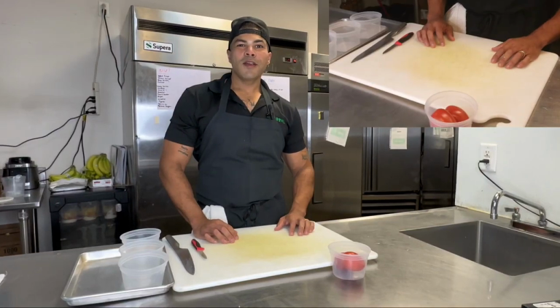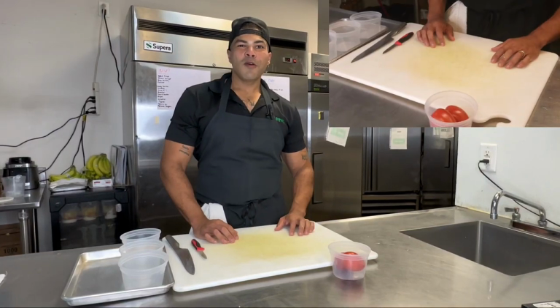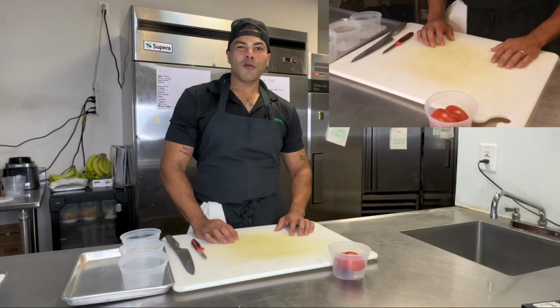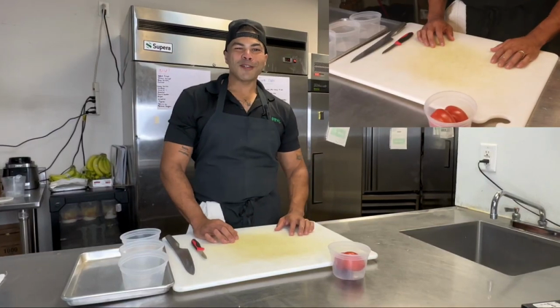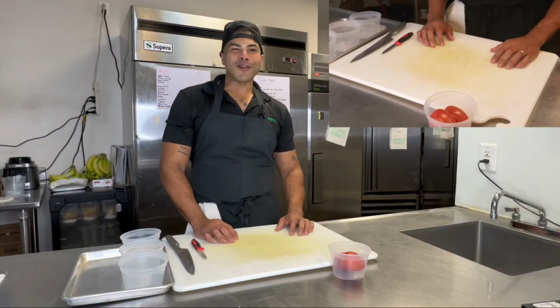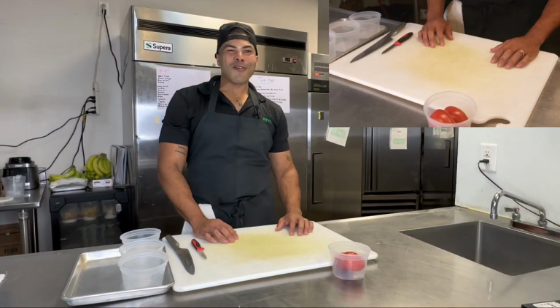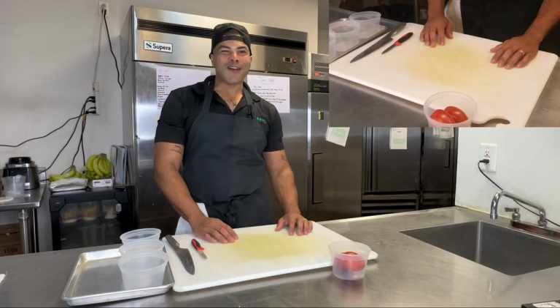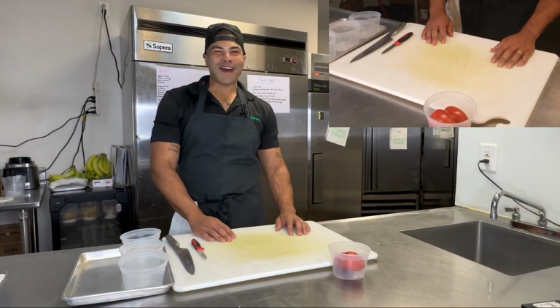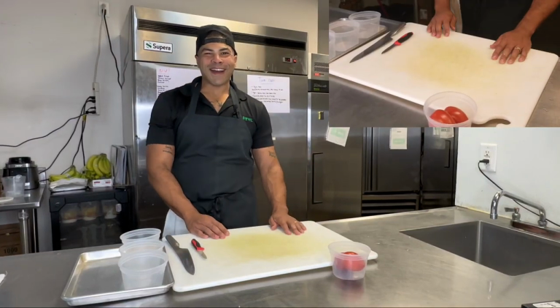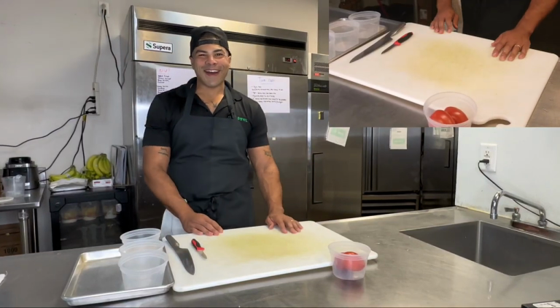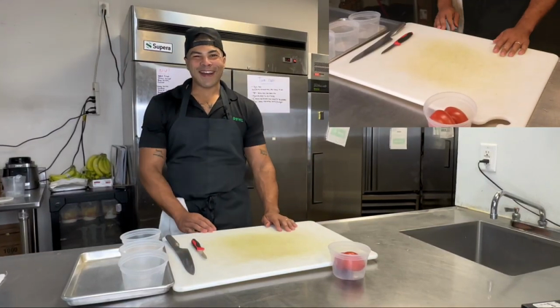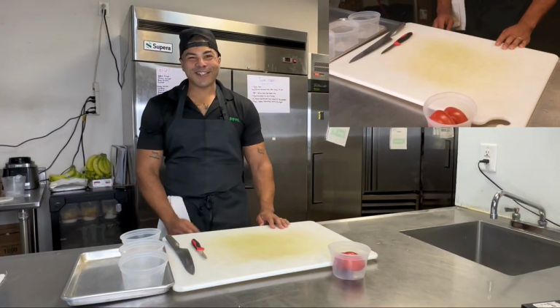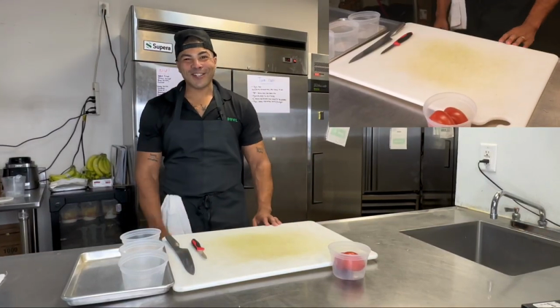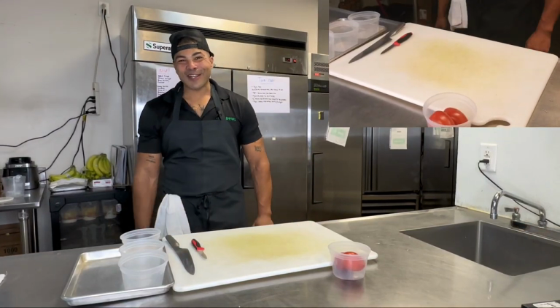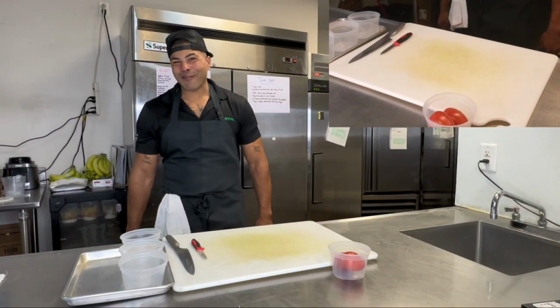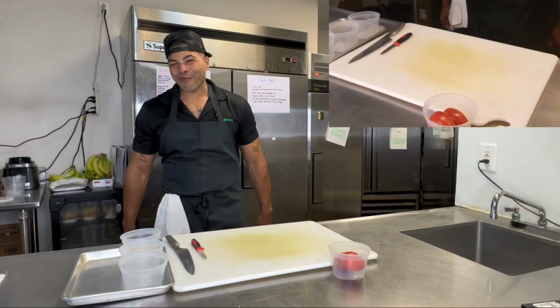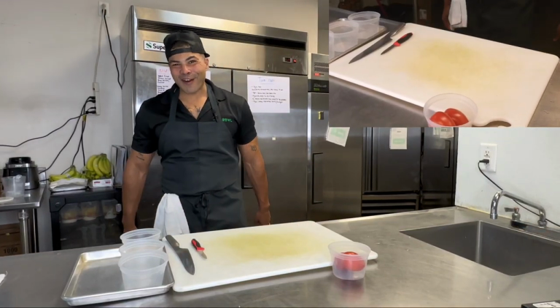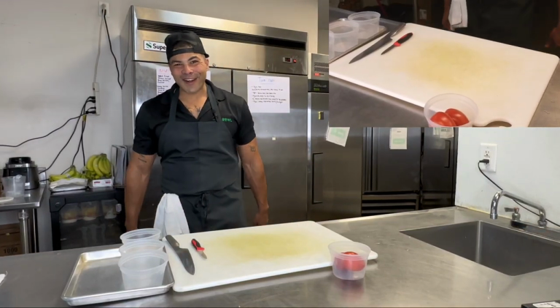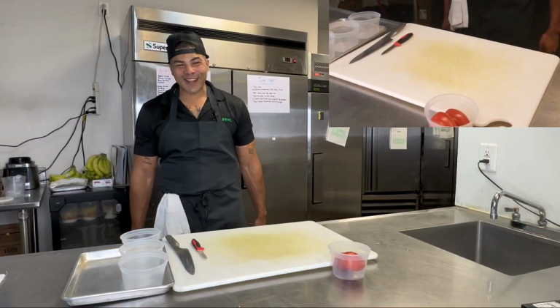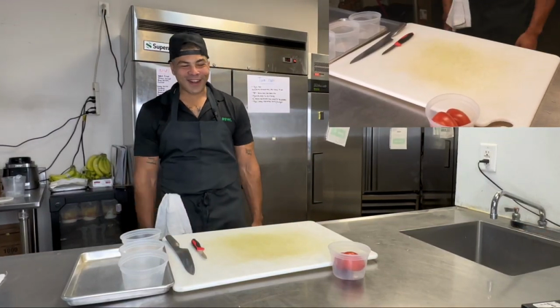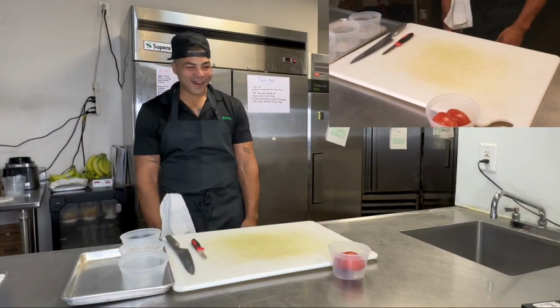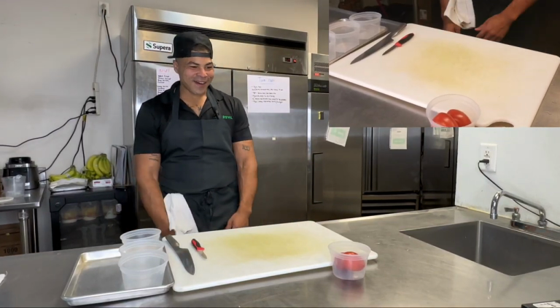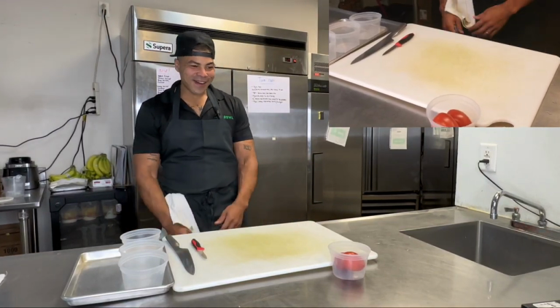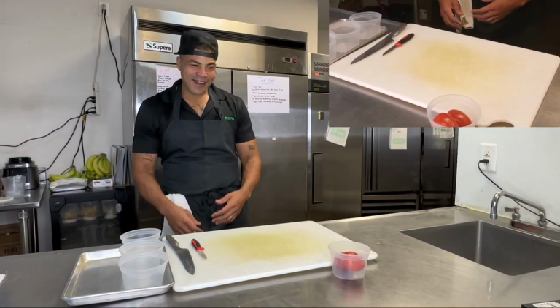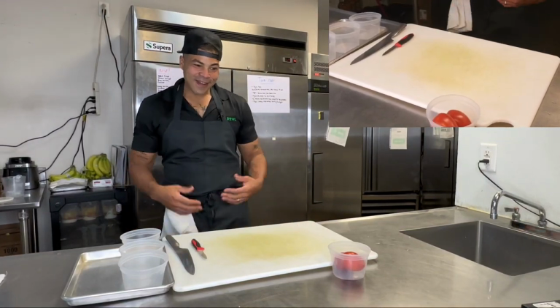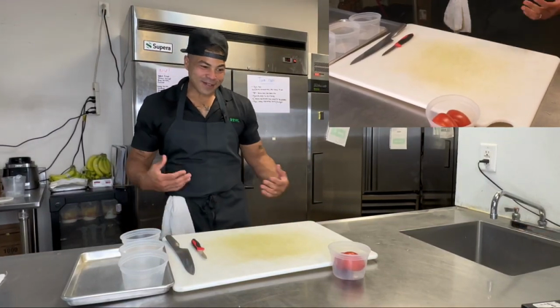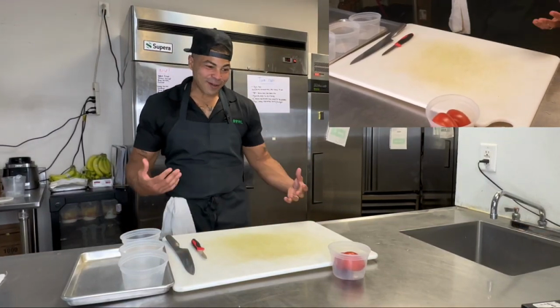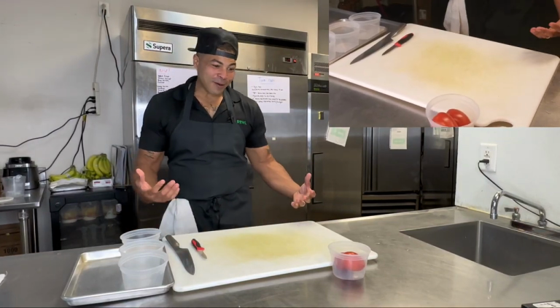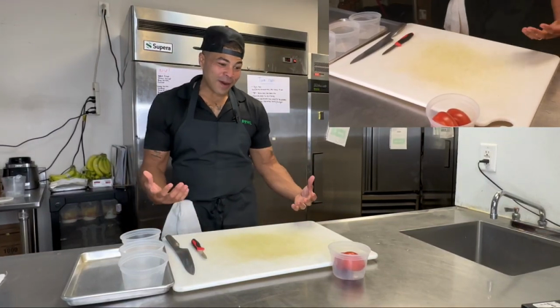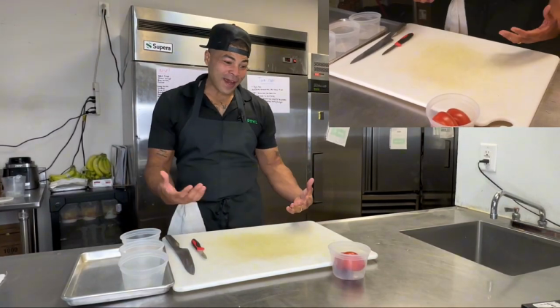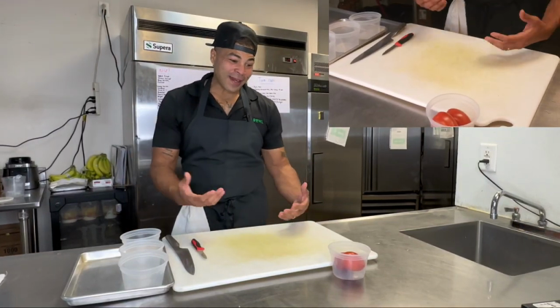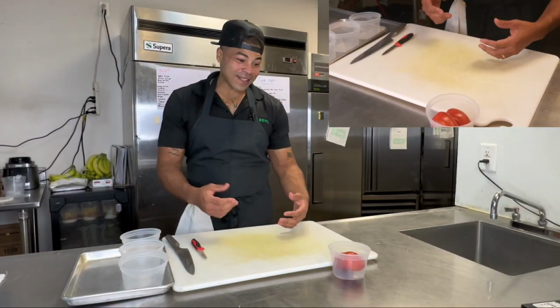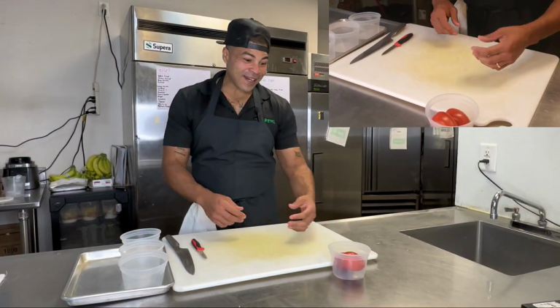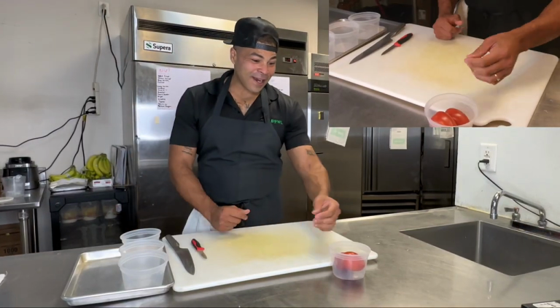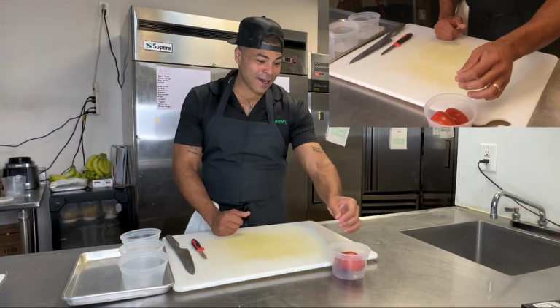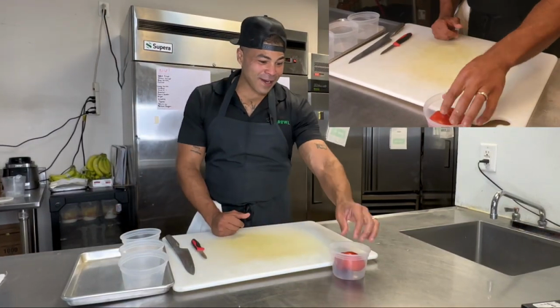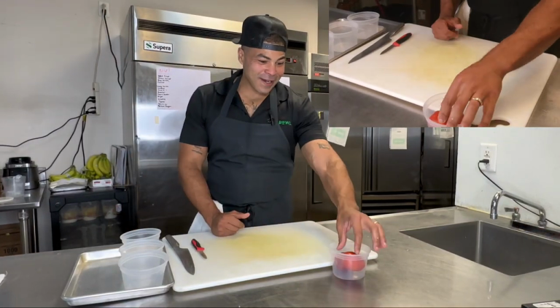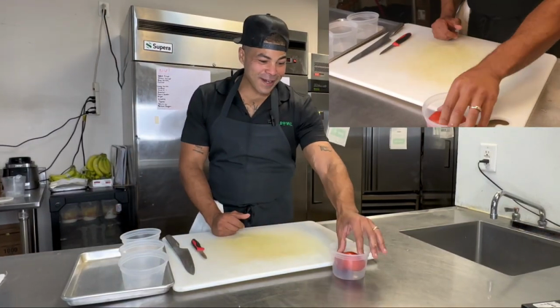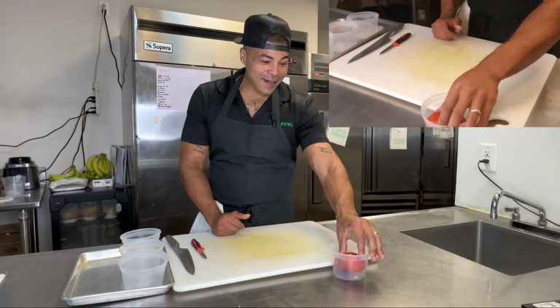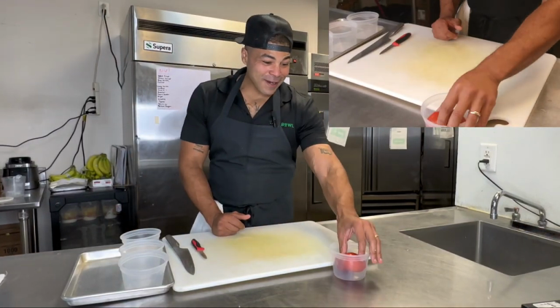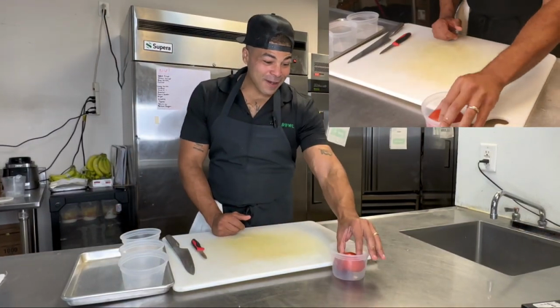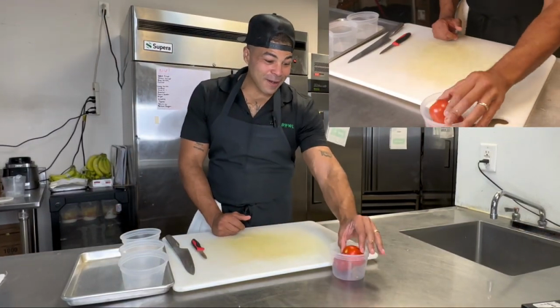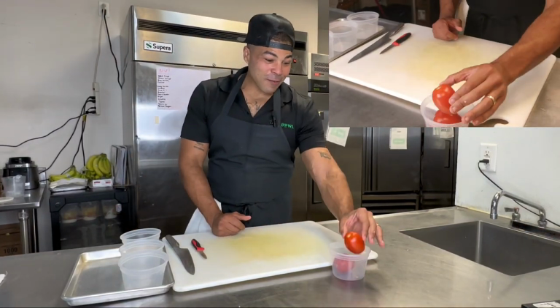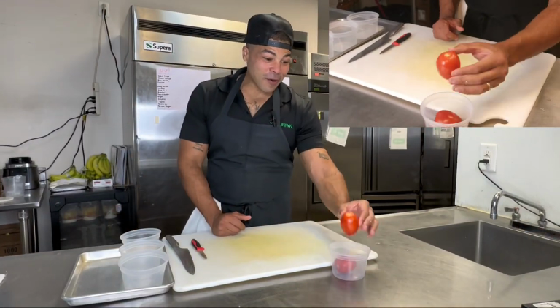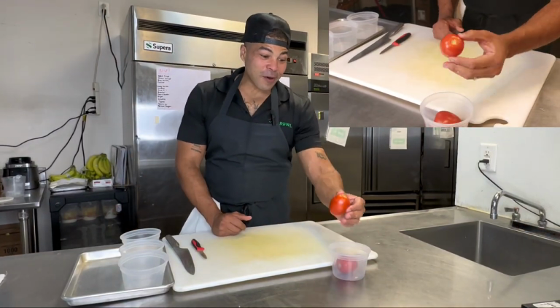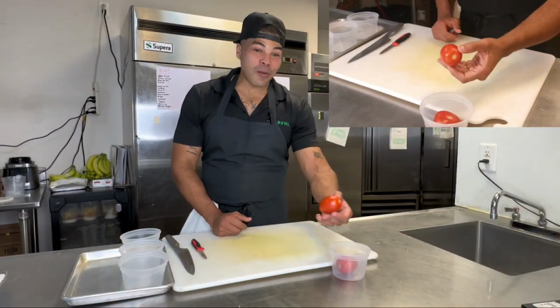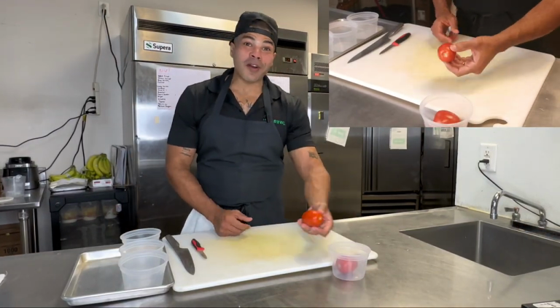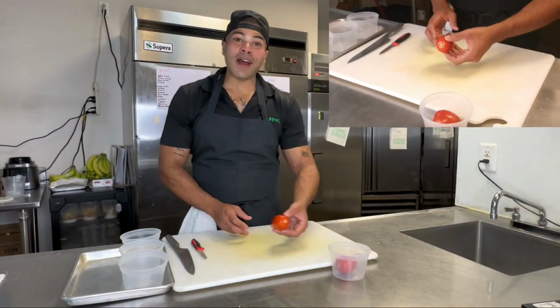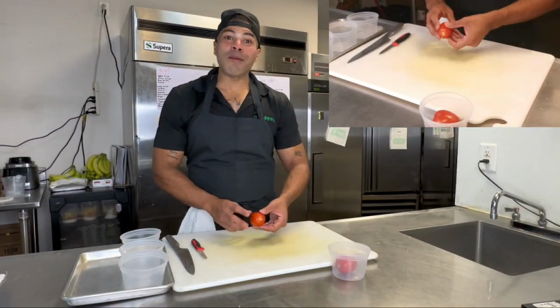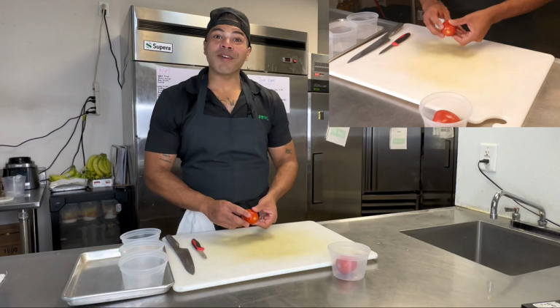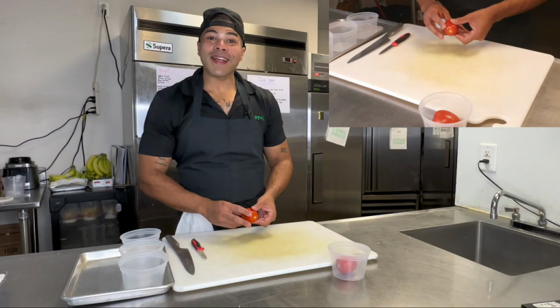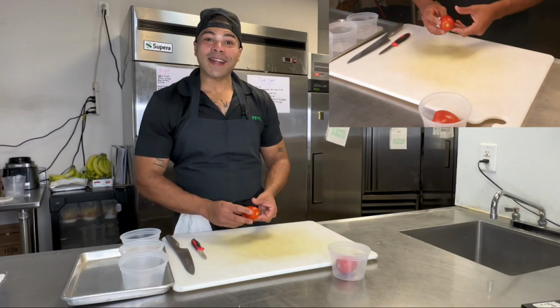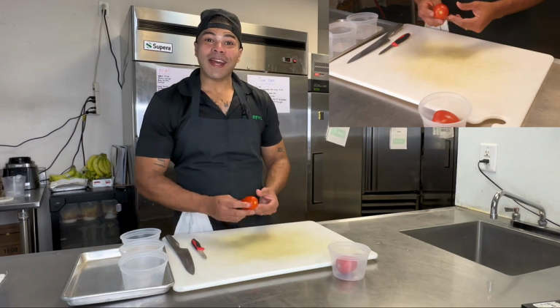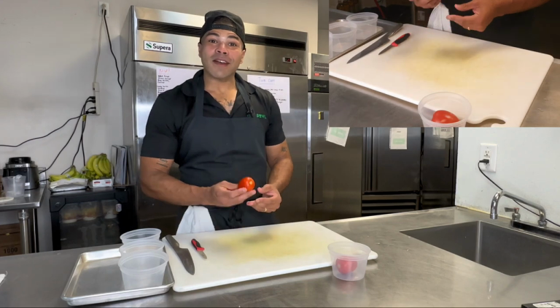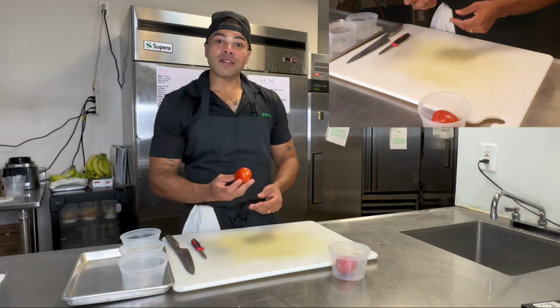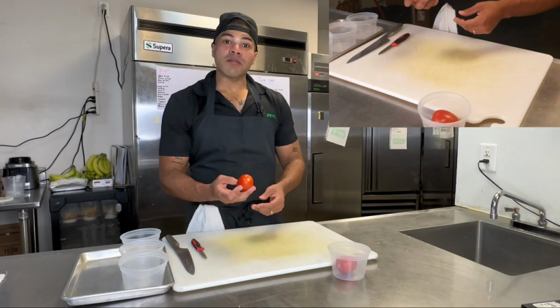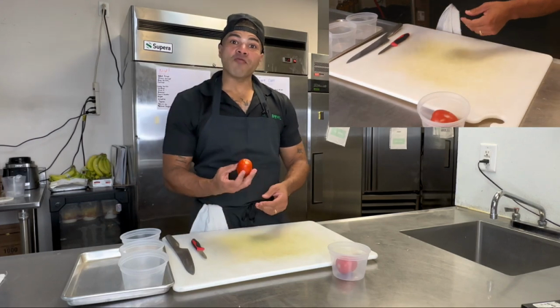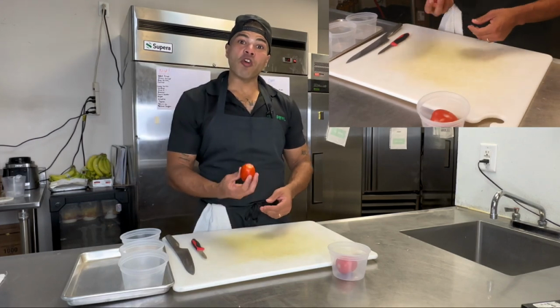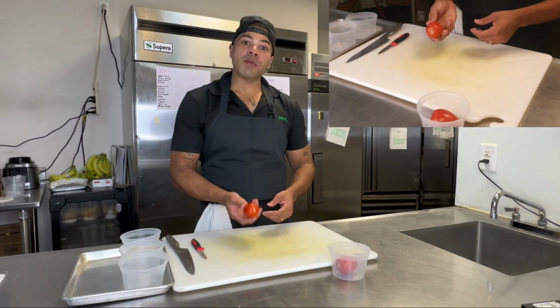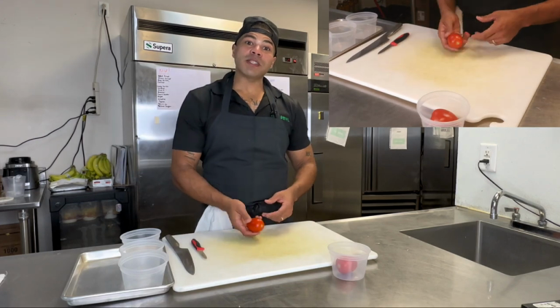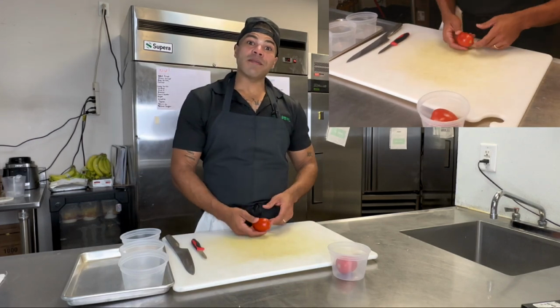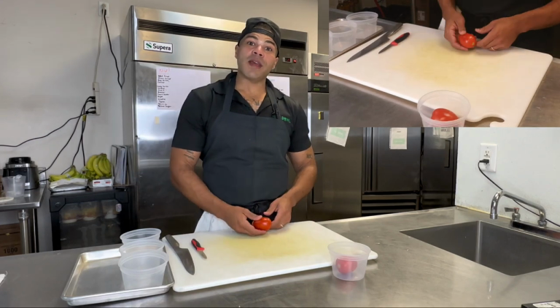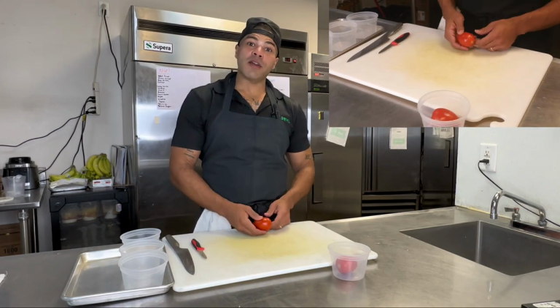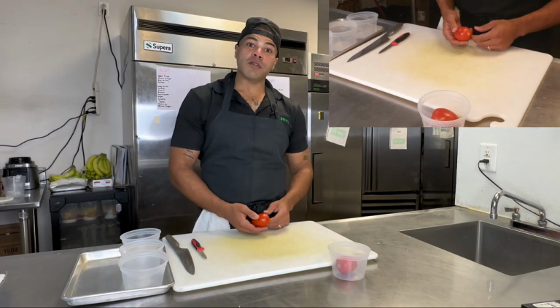What's going on guys? Chef Freddy here. Today we're going to work on breaking down some Roma tomatoes.